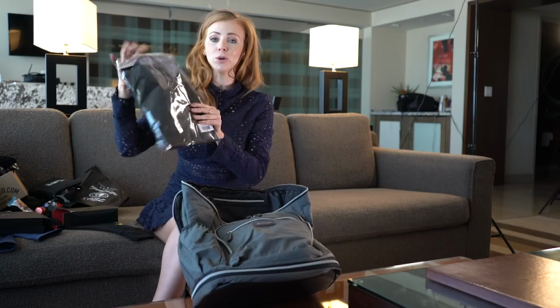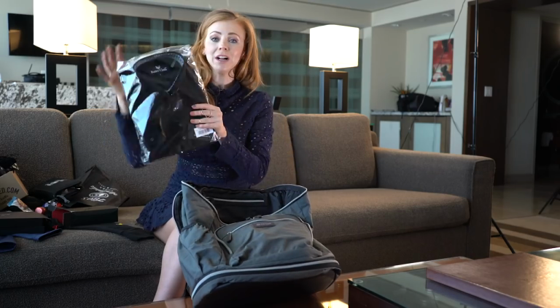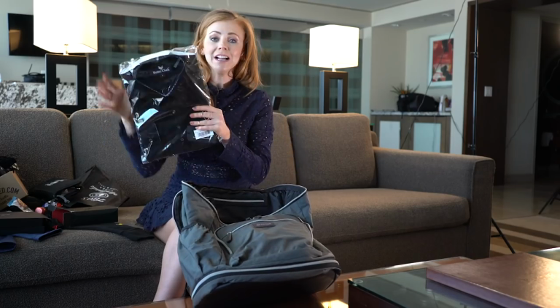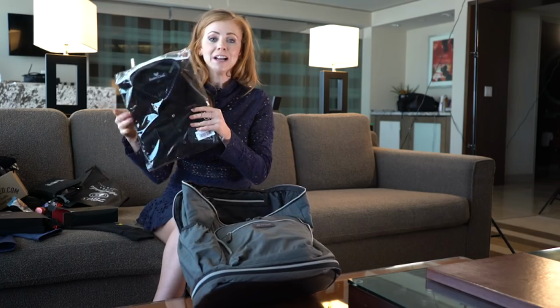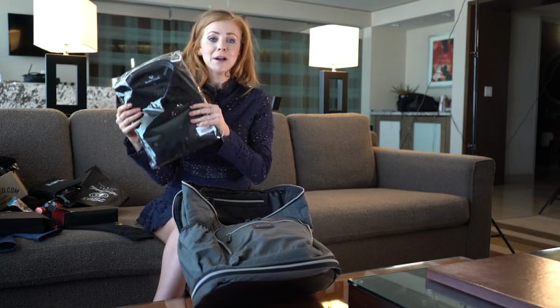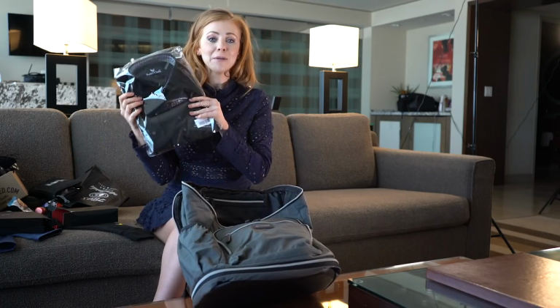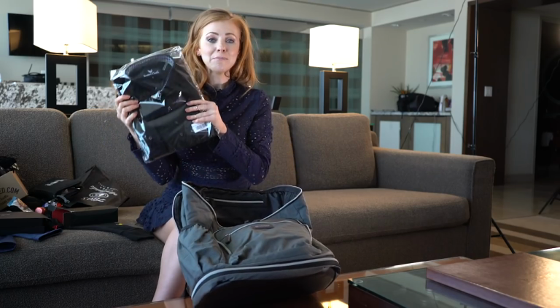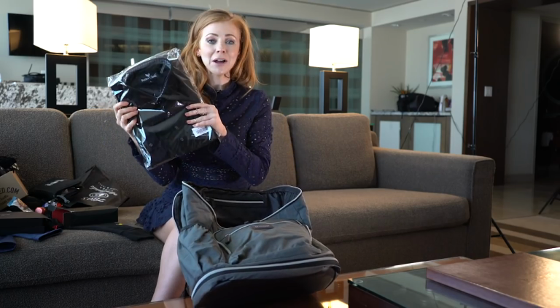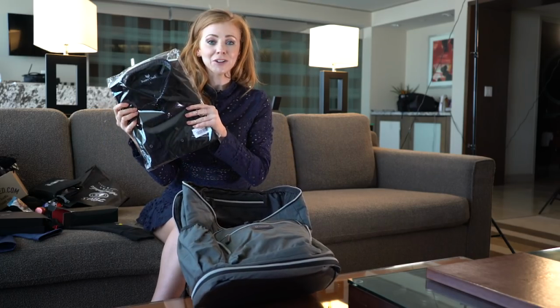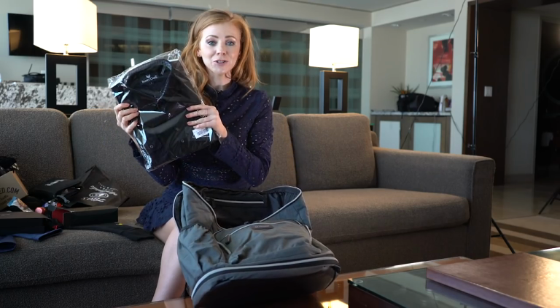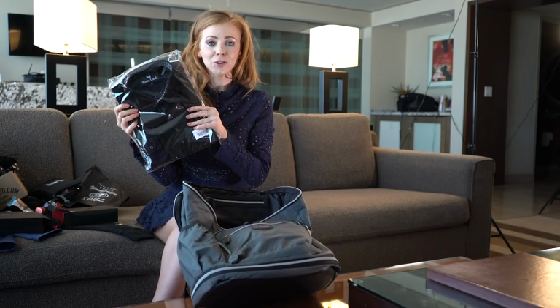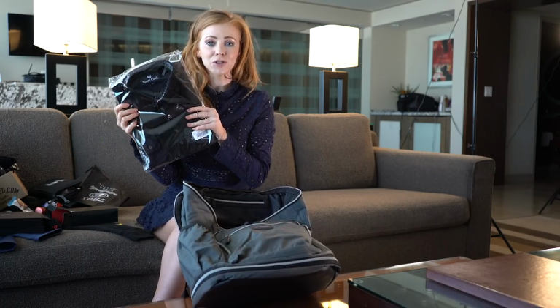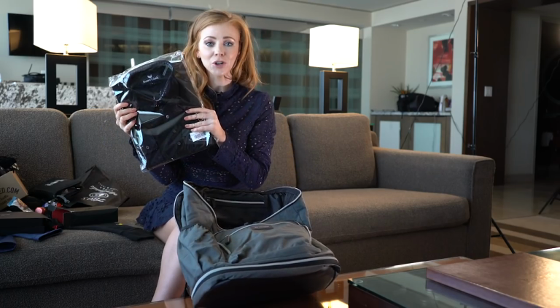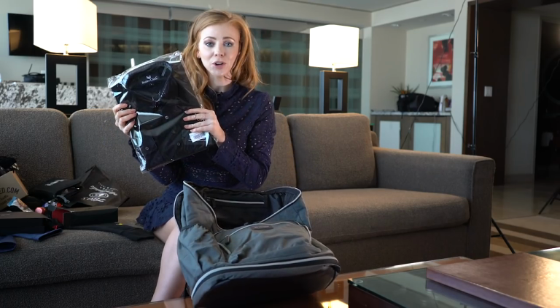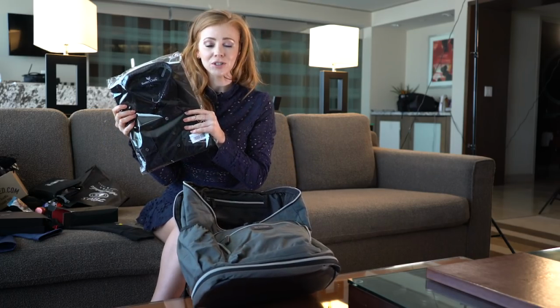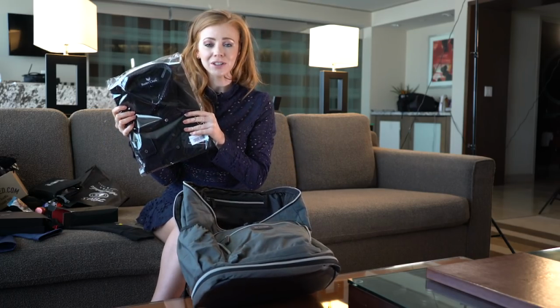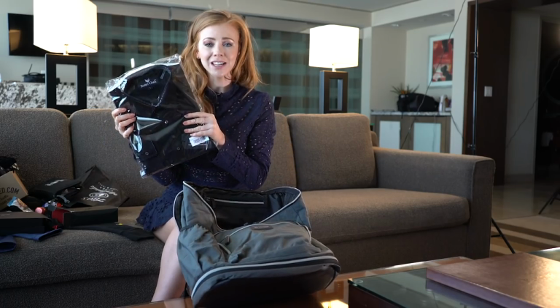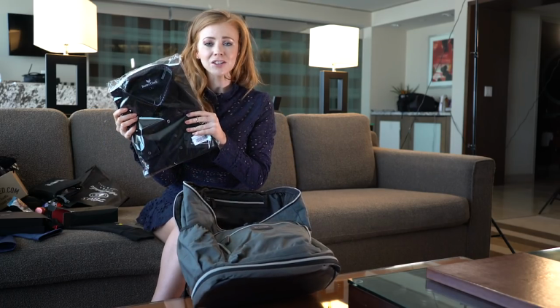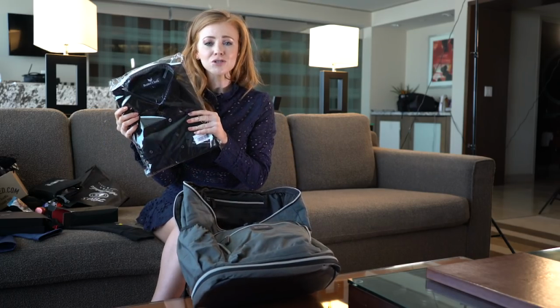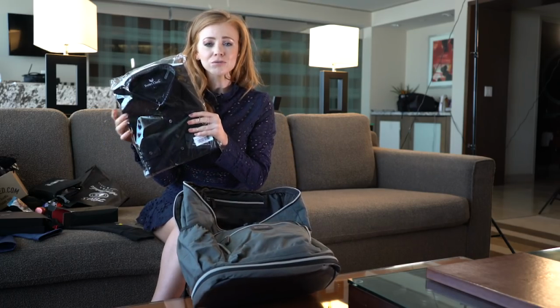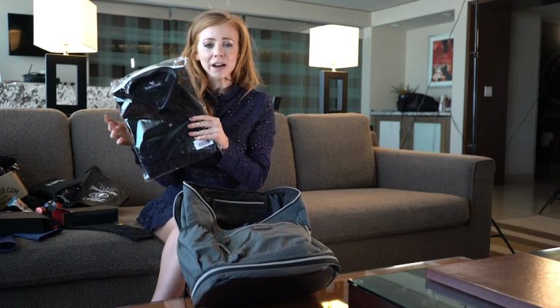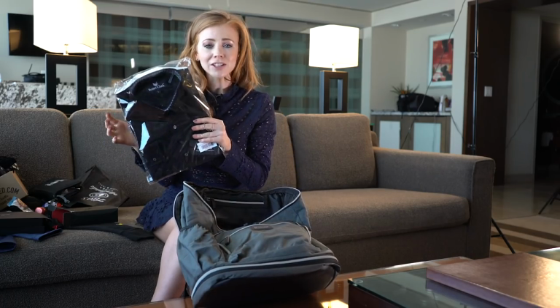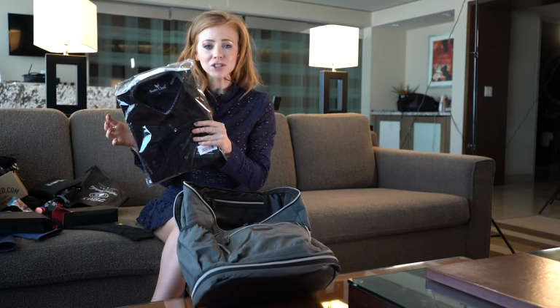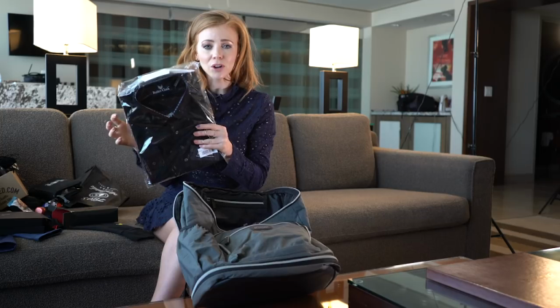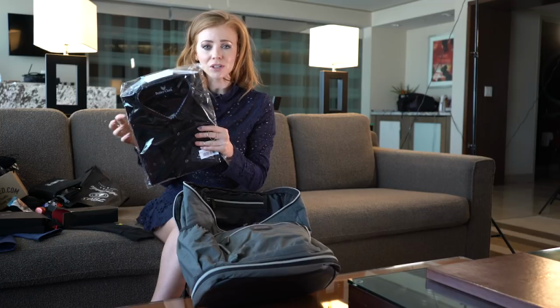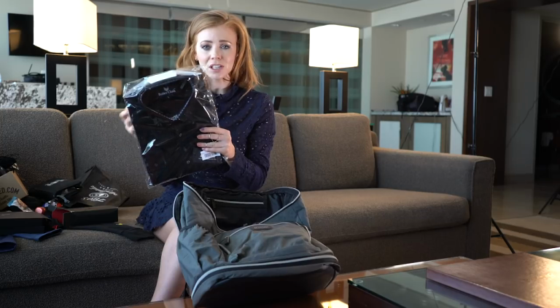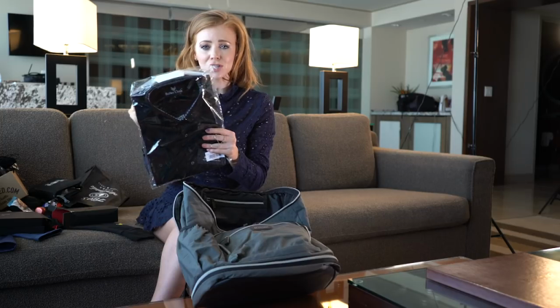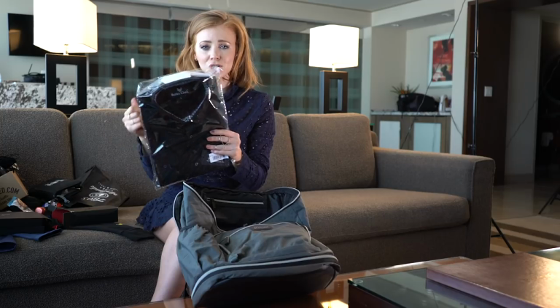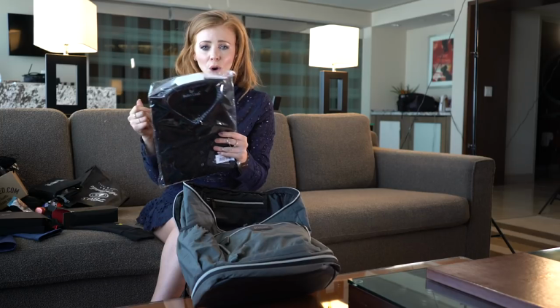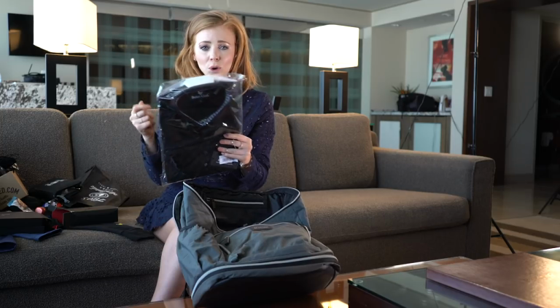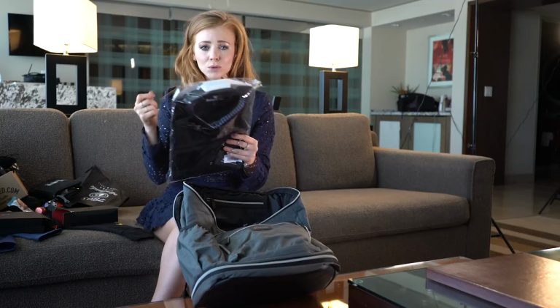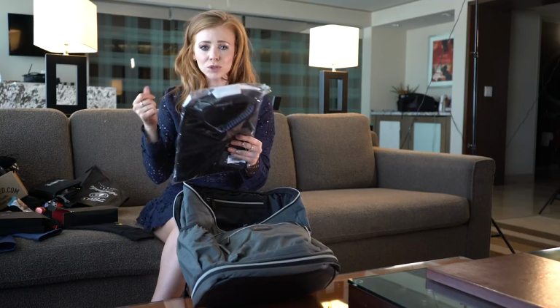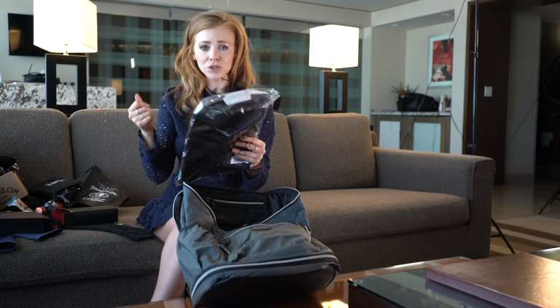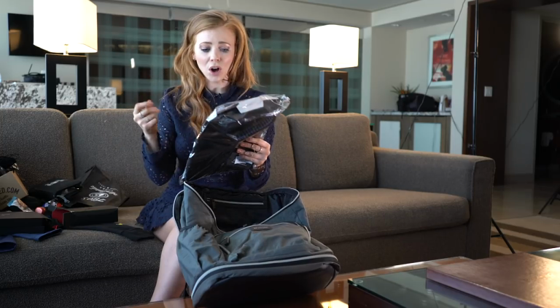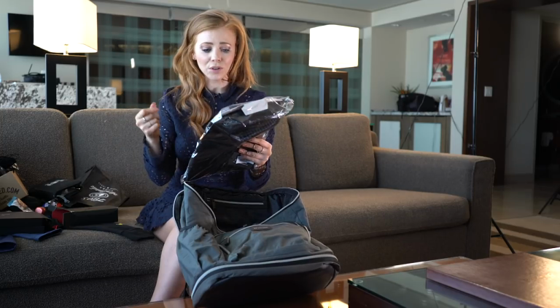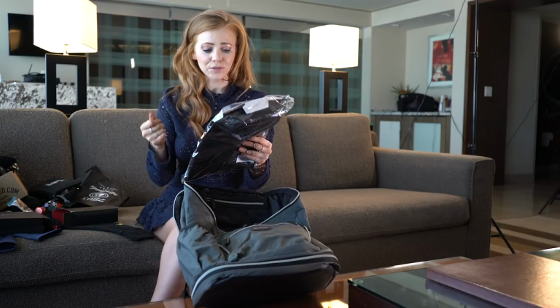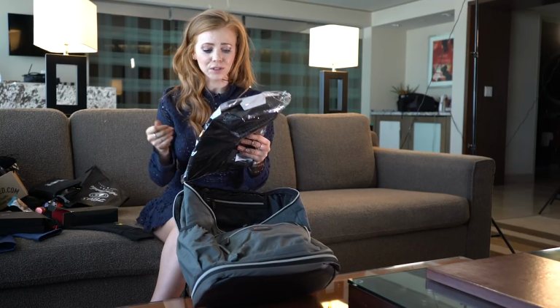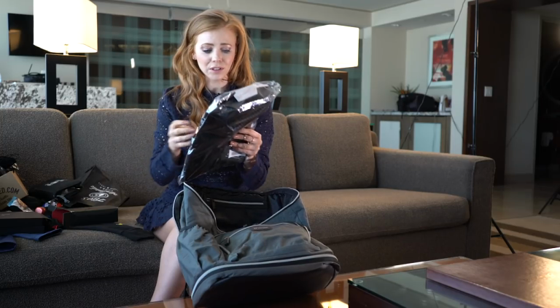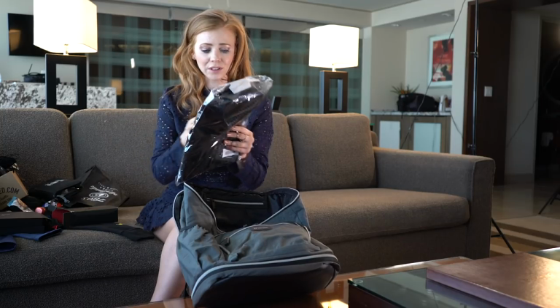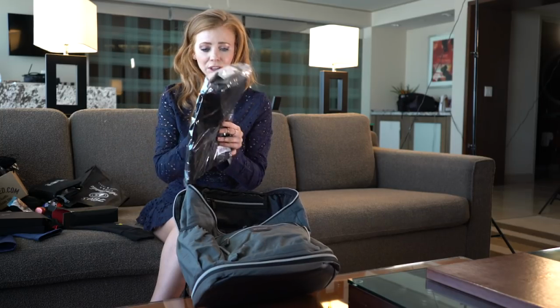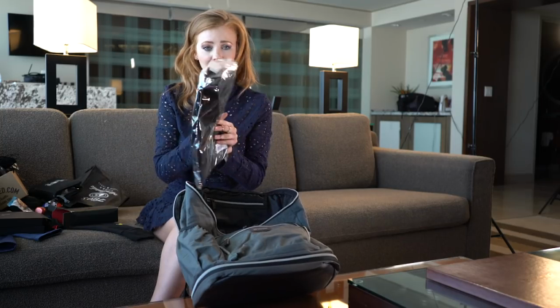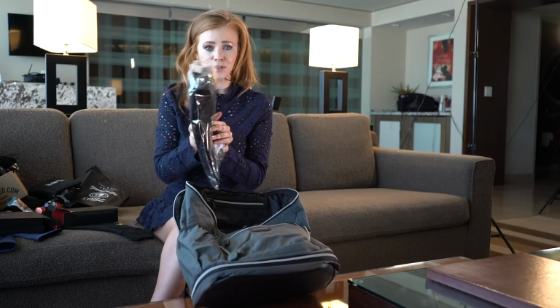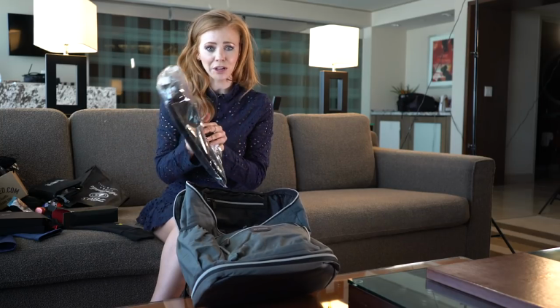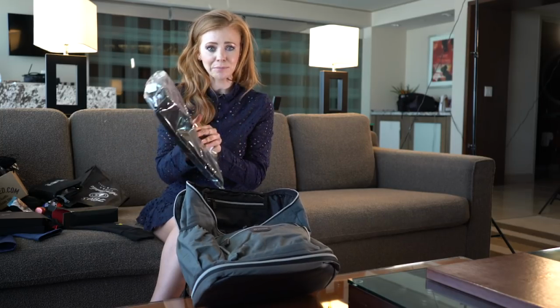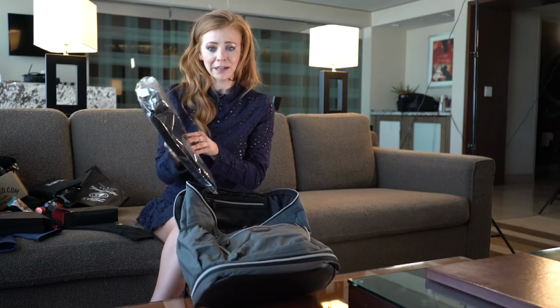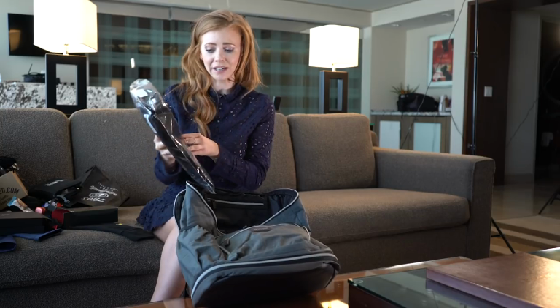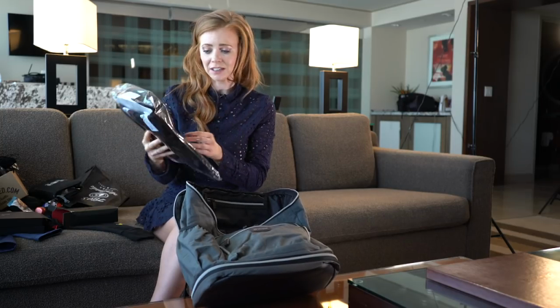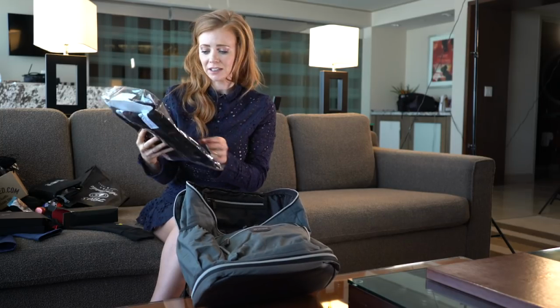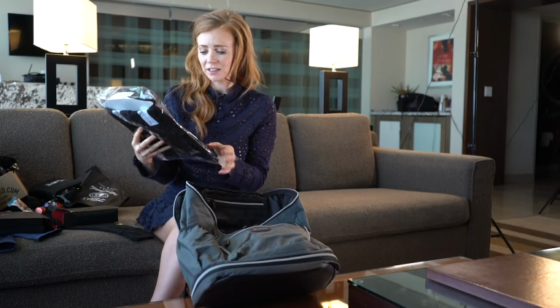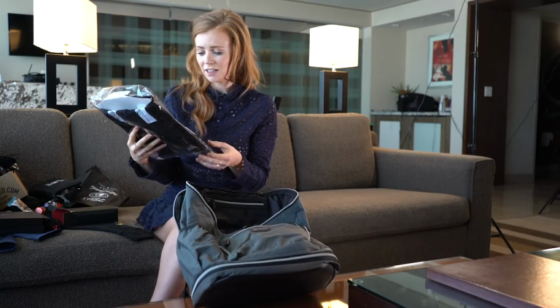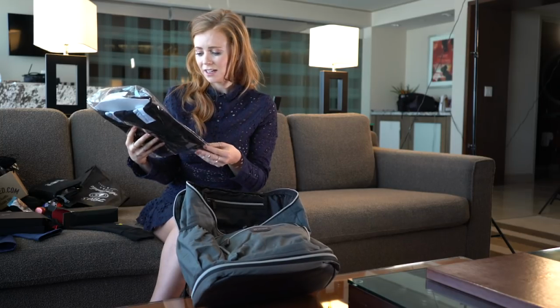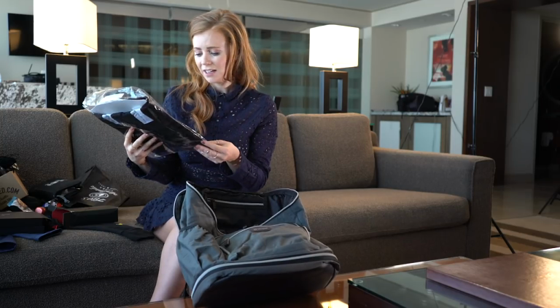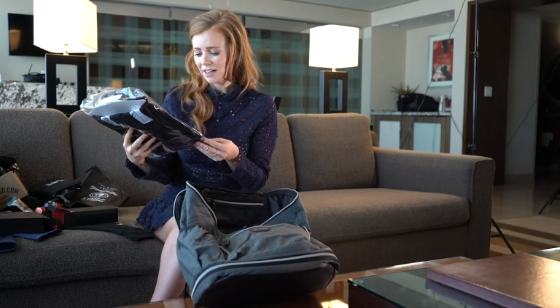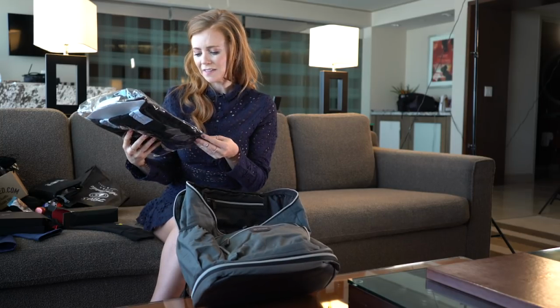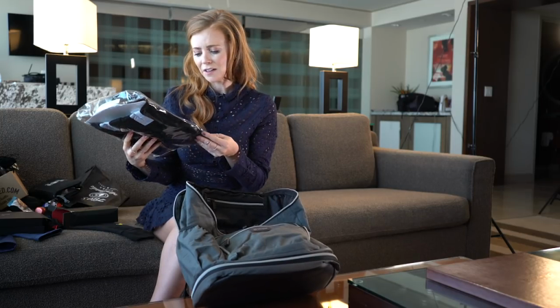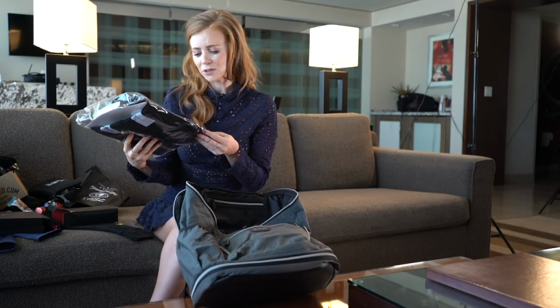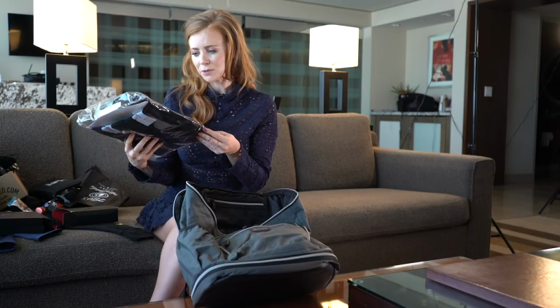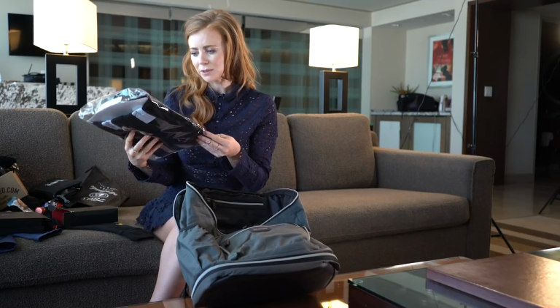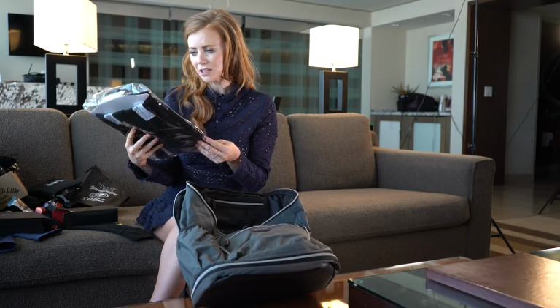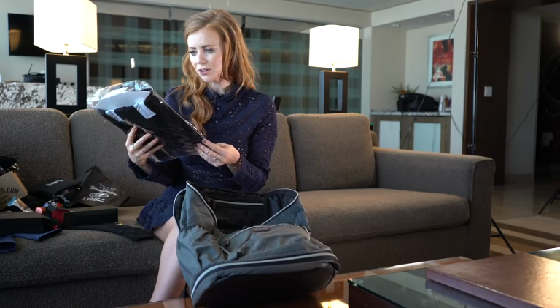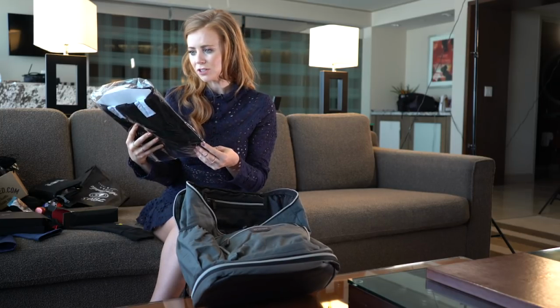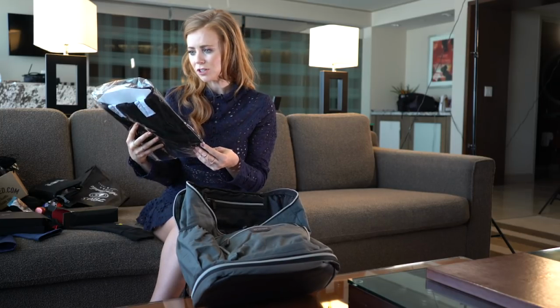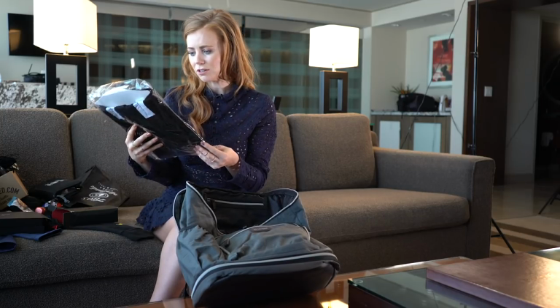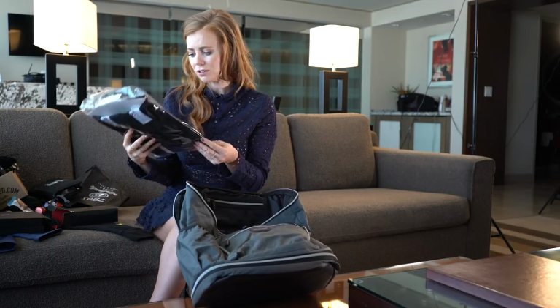Oh, a Buttercloth shirt! These are great shirts — they're so soft. They feel like butter and they look really good too.